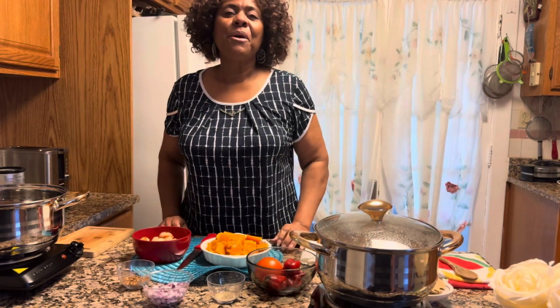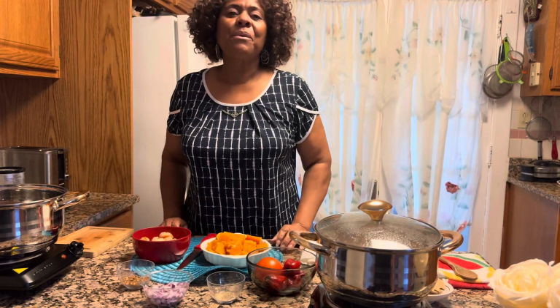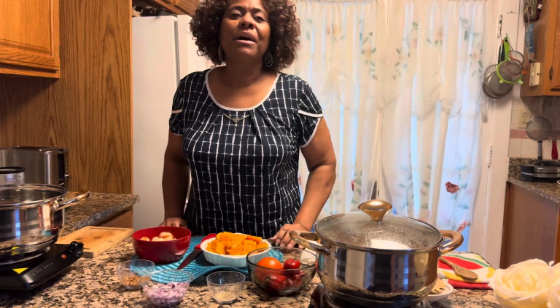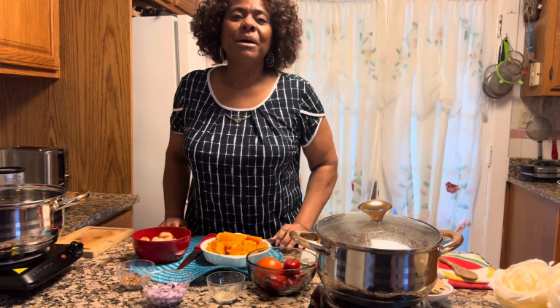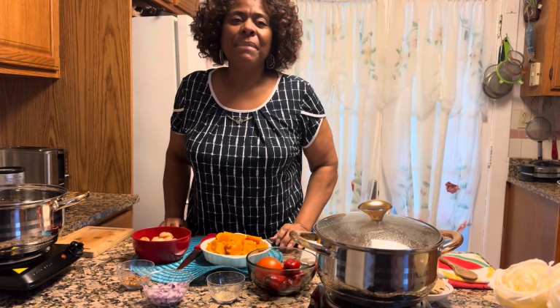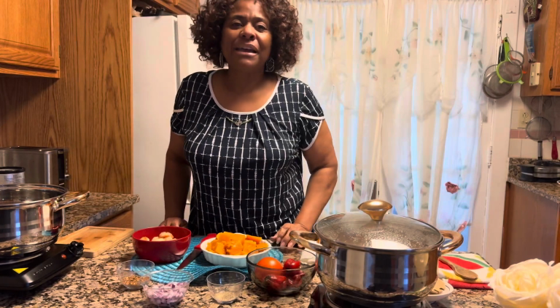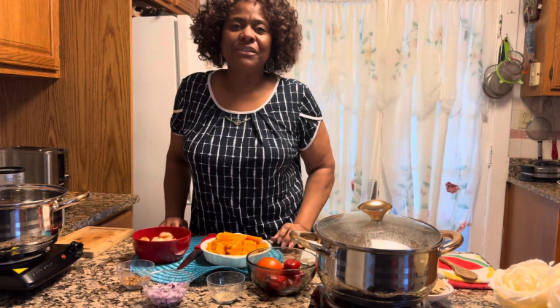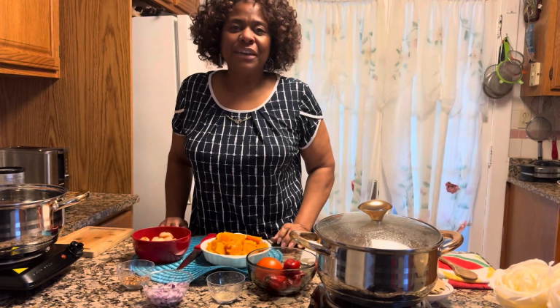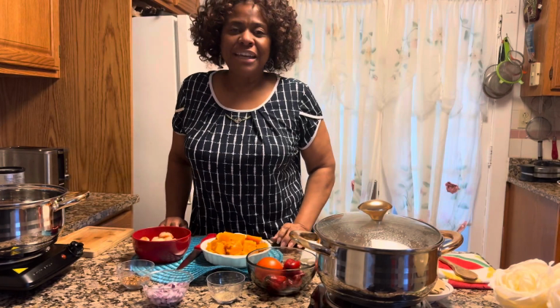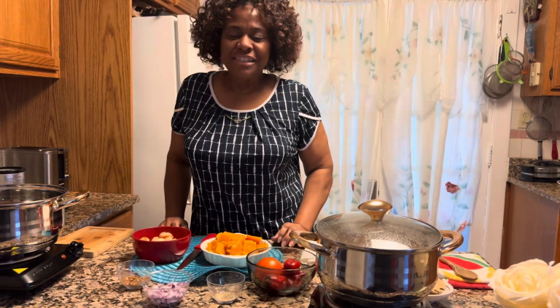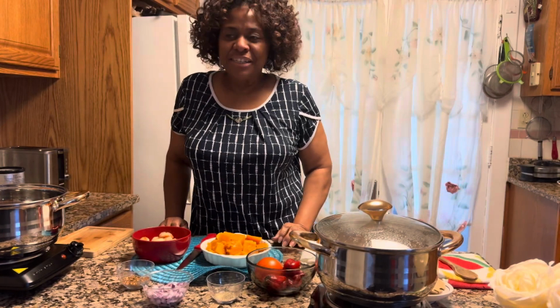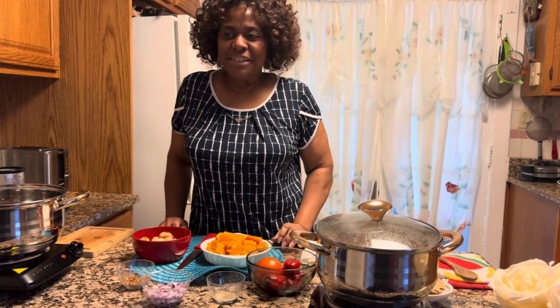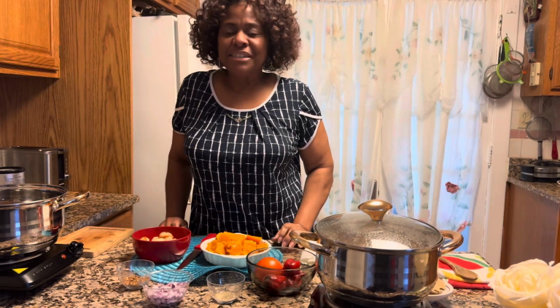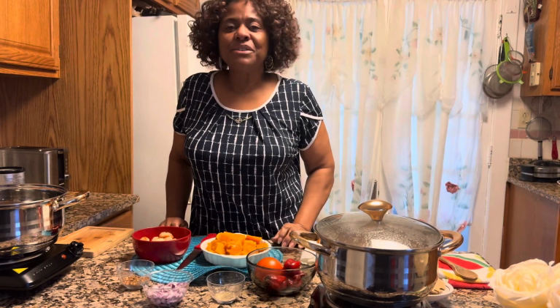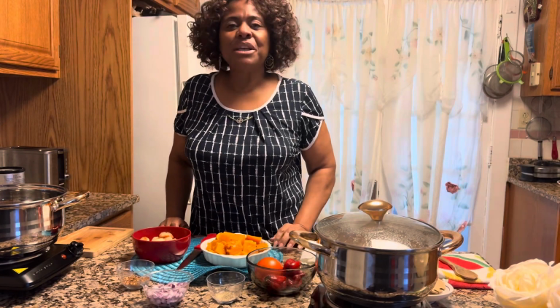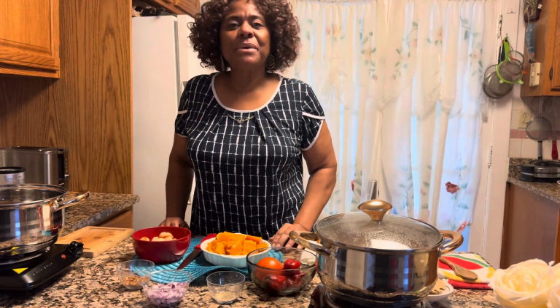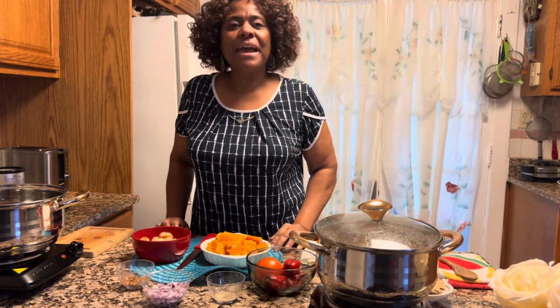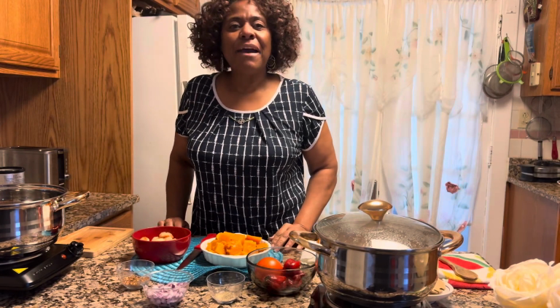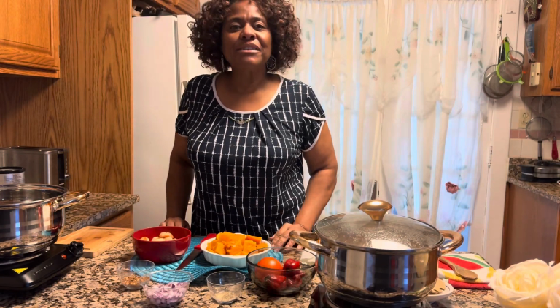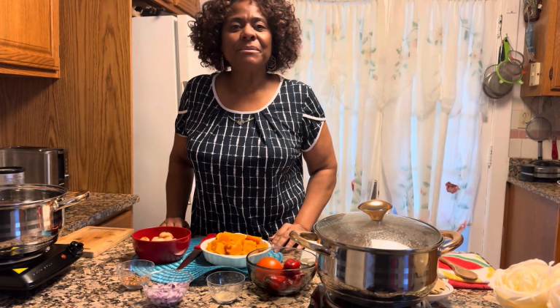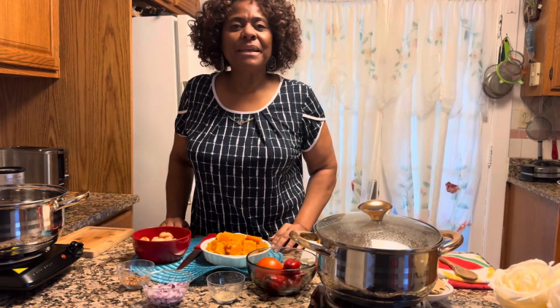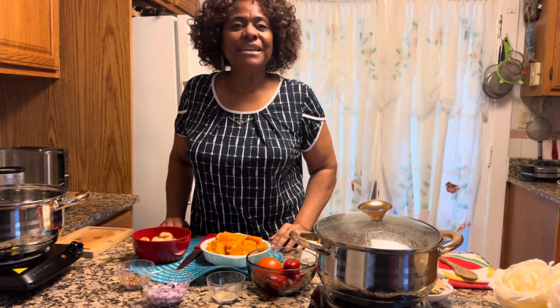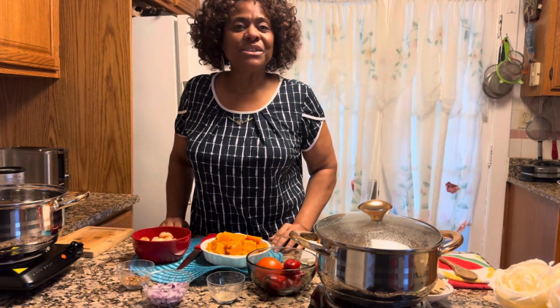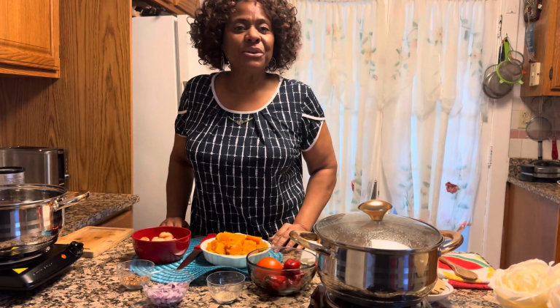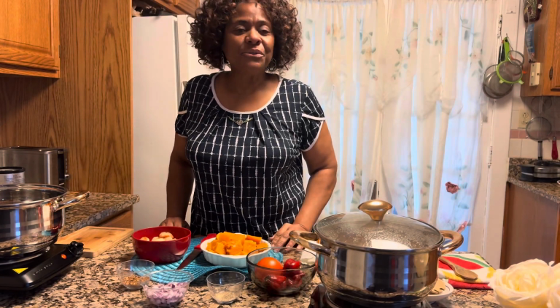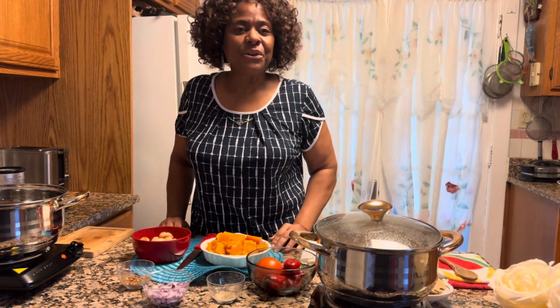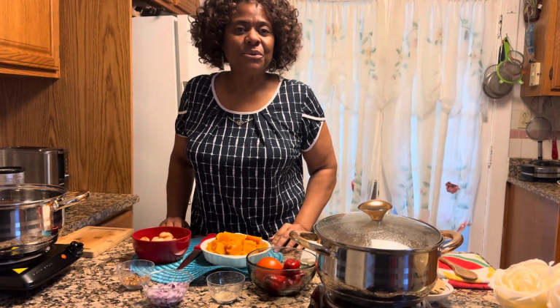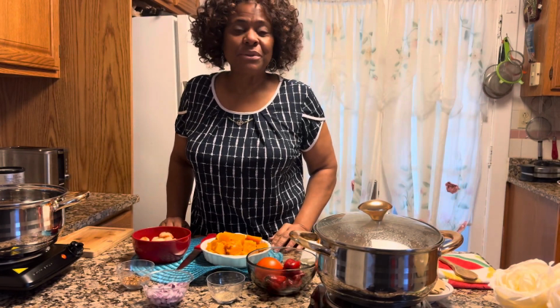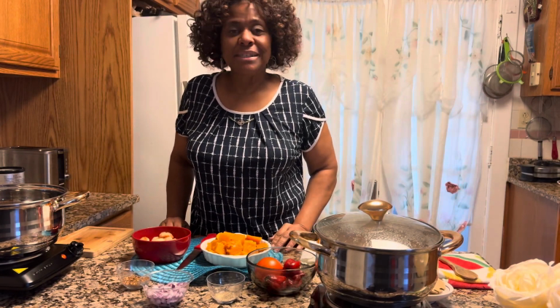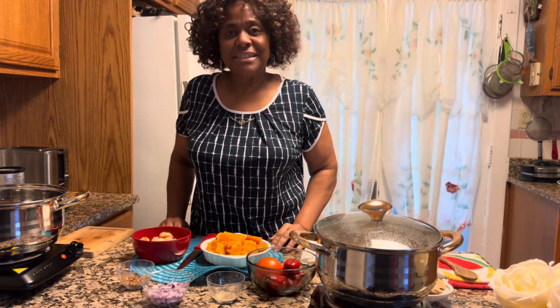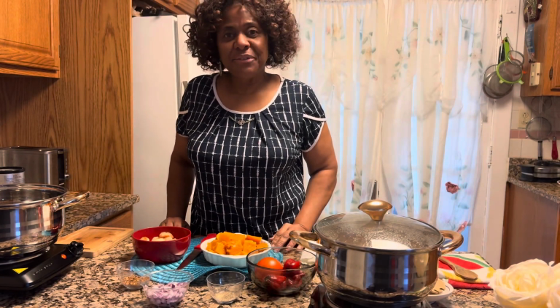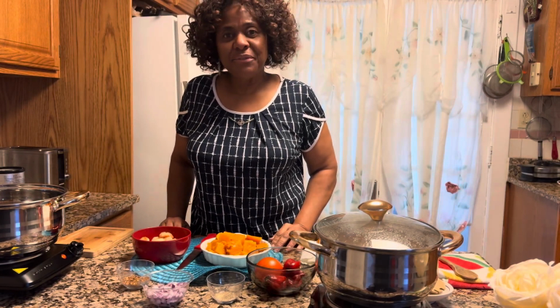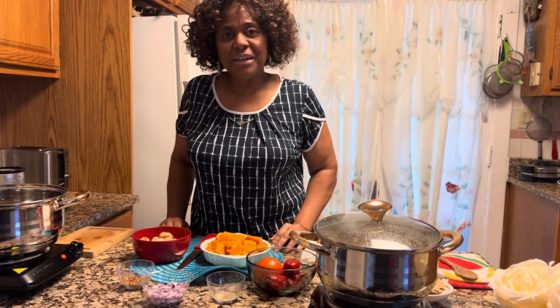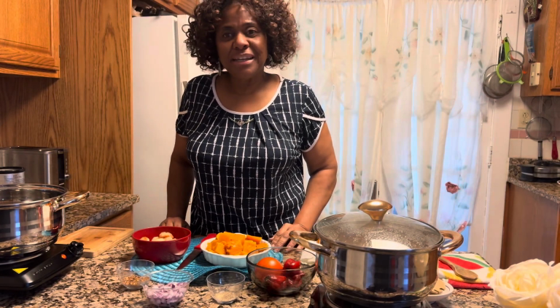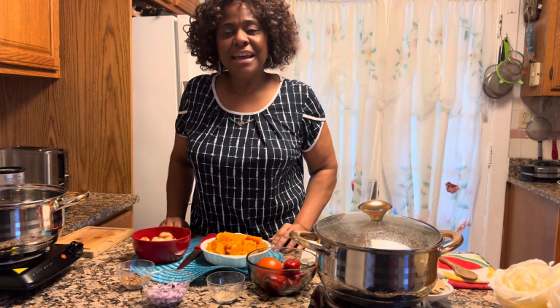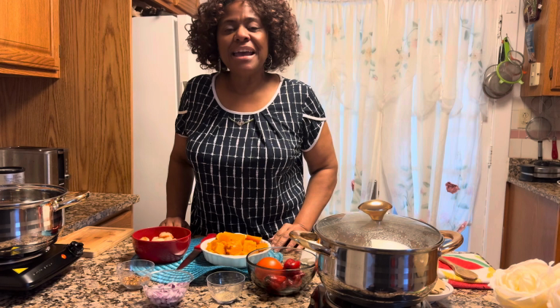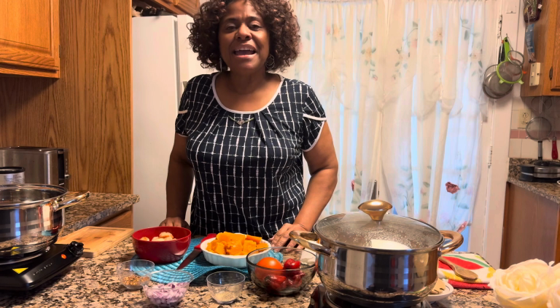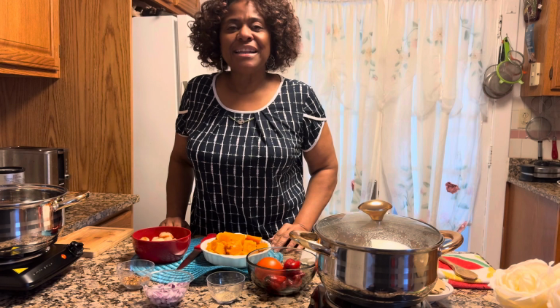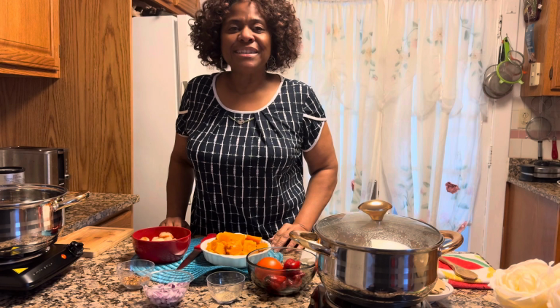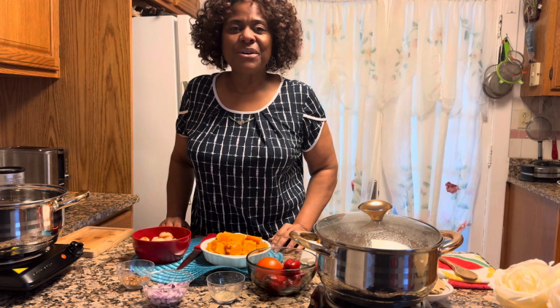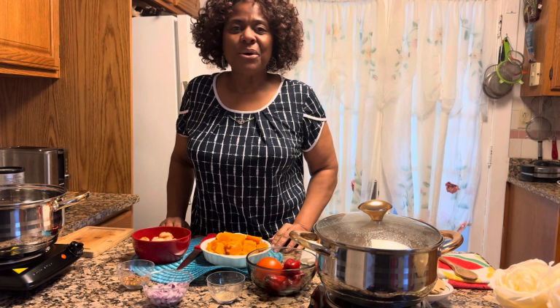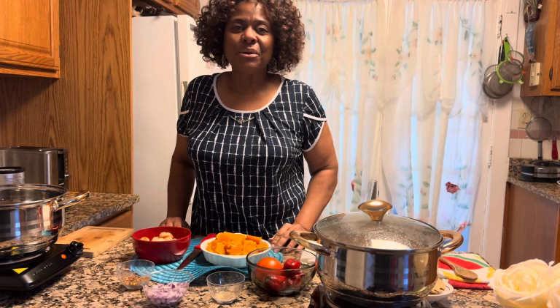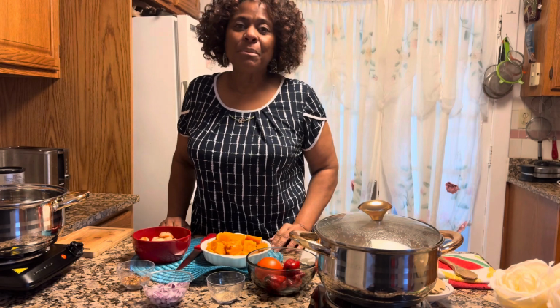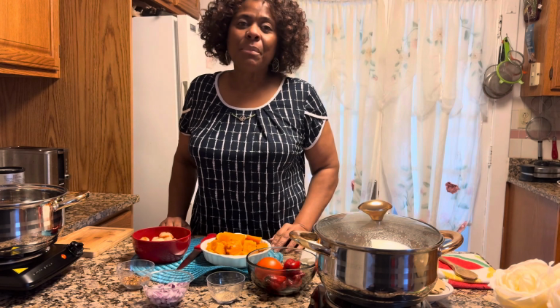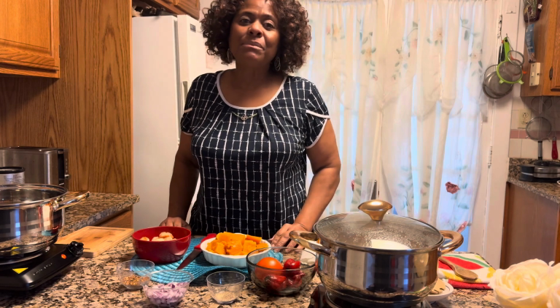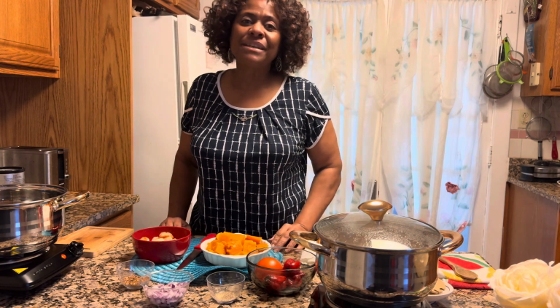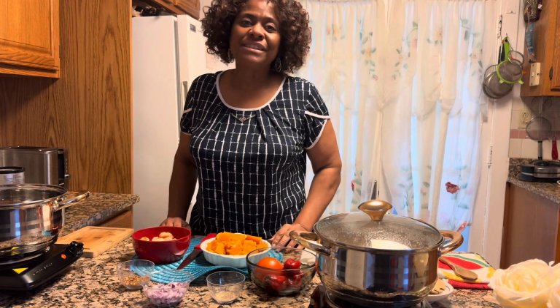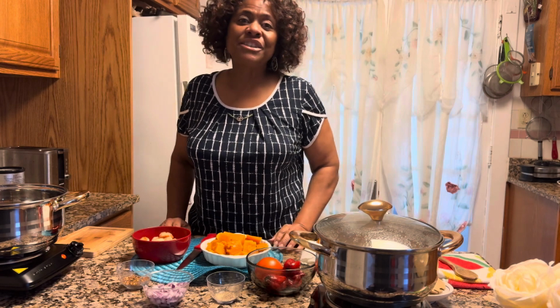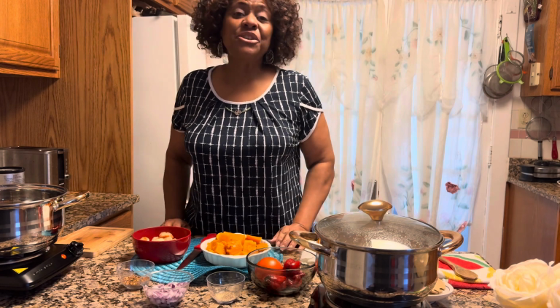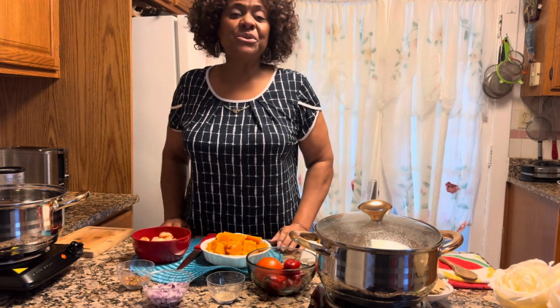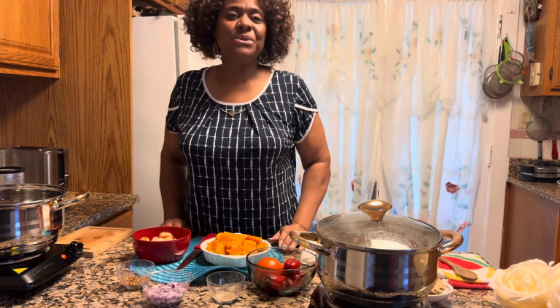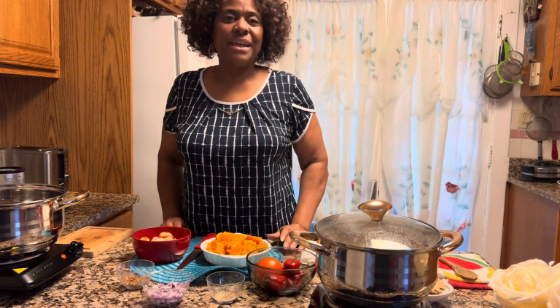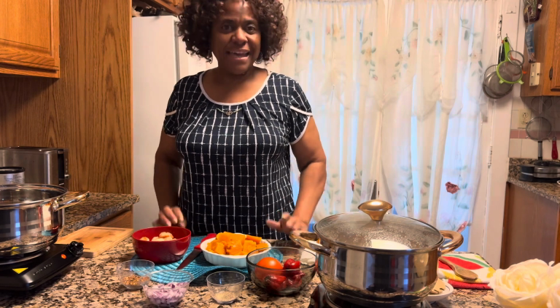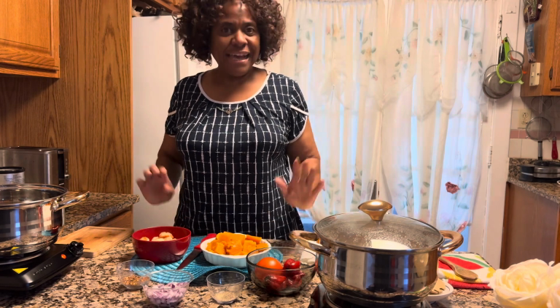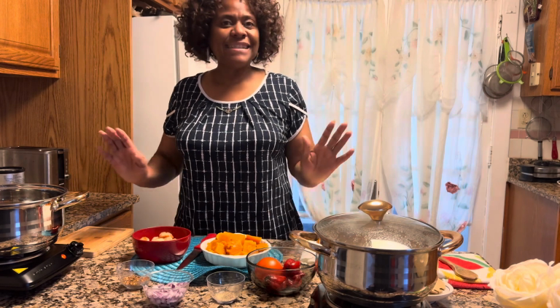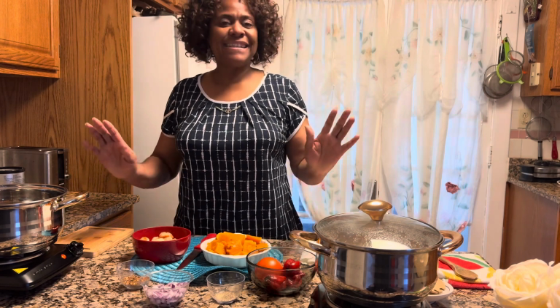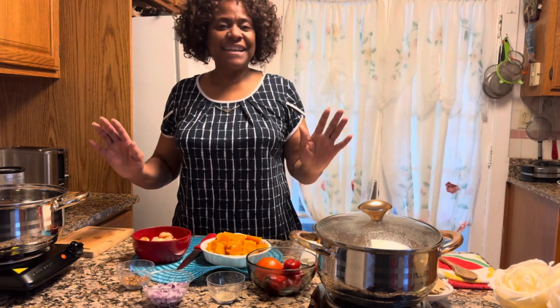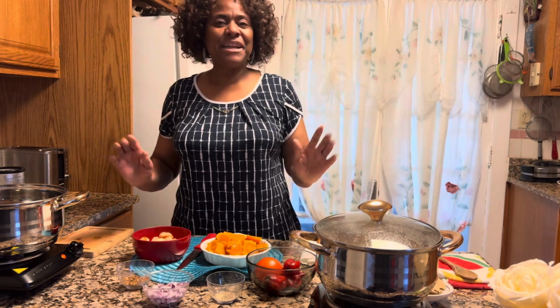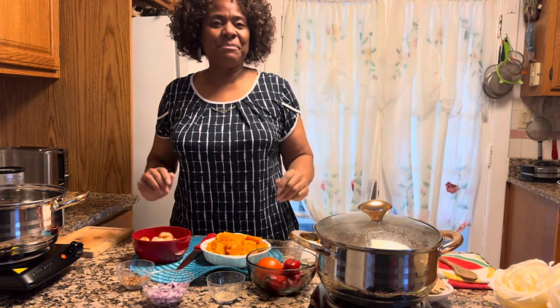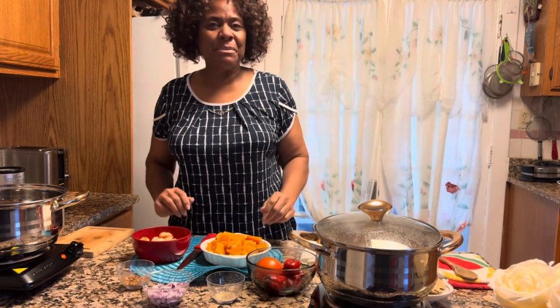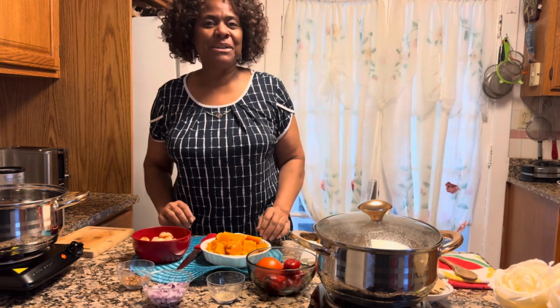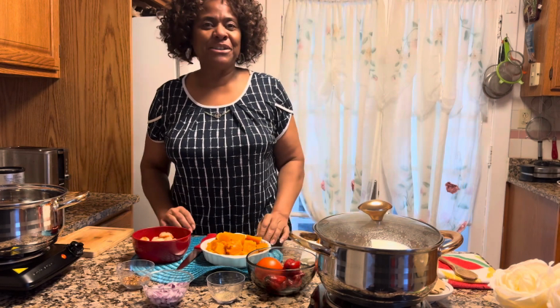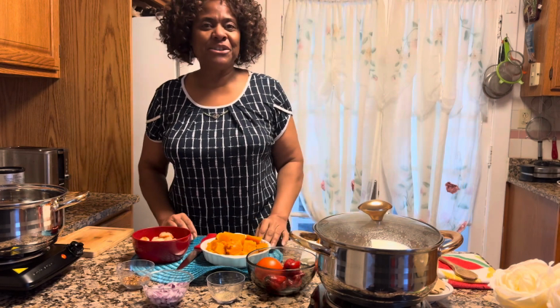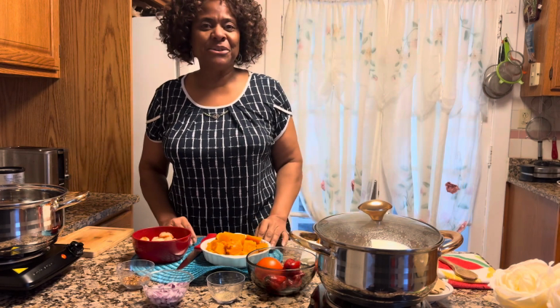Welcome back to our kitchen. Today we have something in store for you which is different. It is called pumpkin stew. I said it — pumpkin stew.